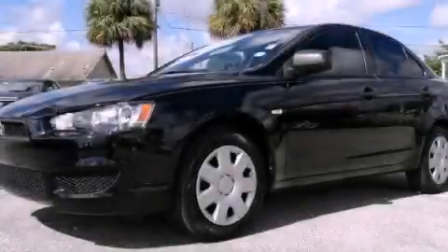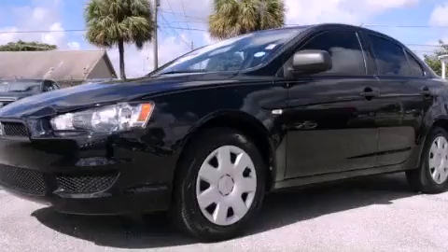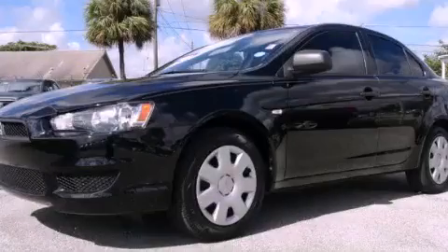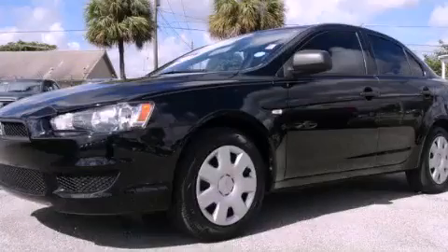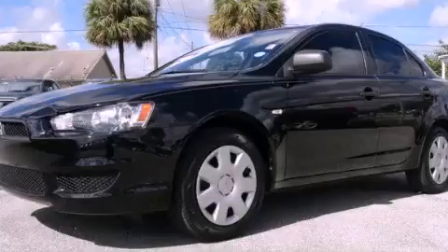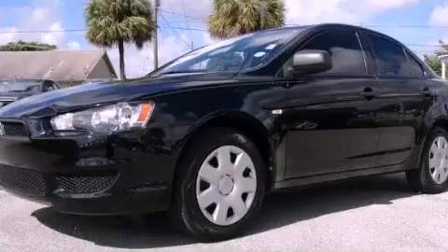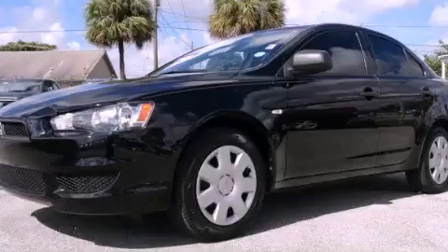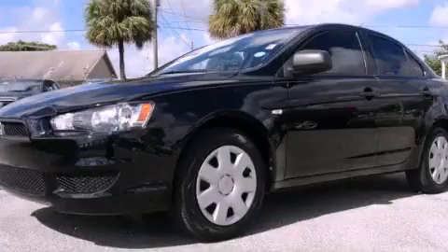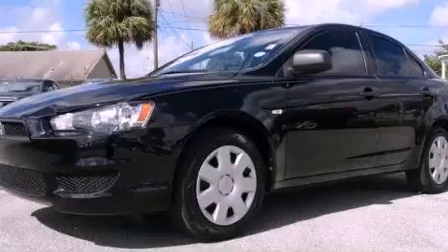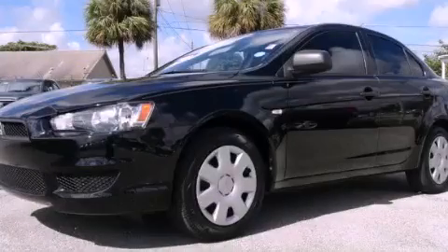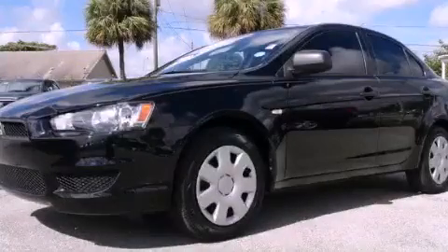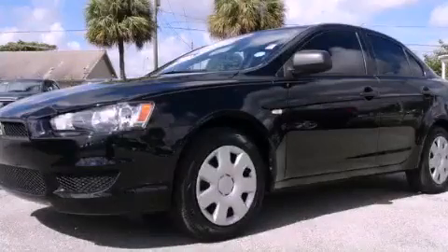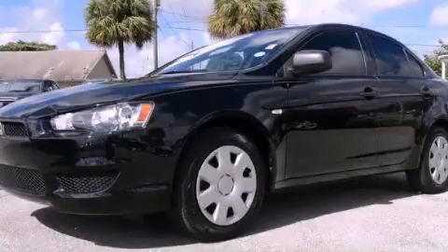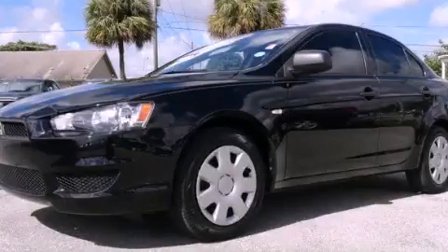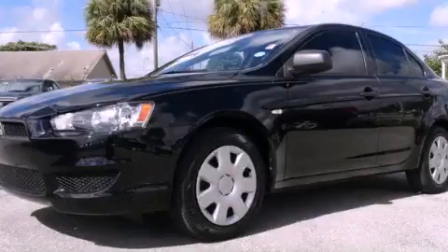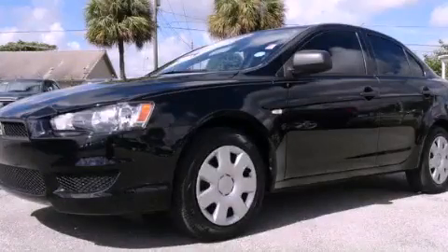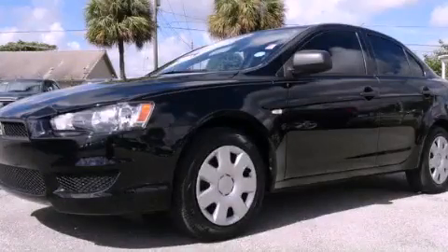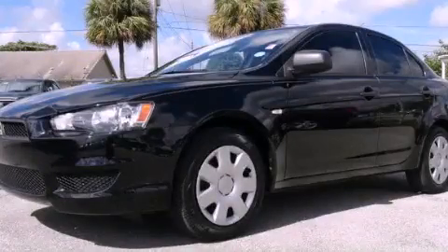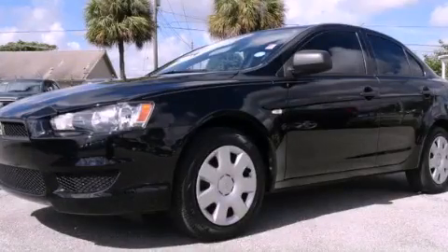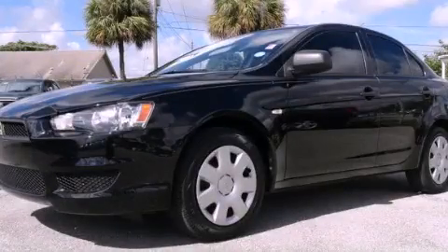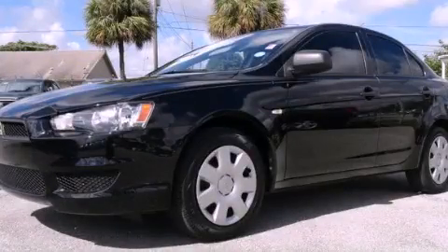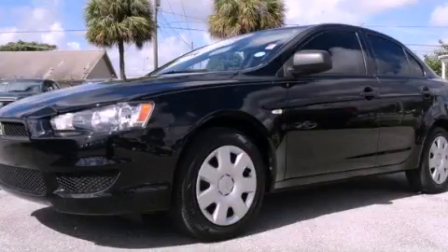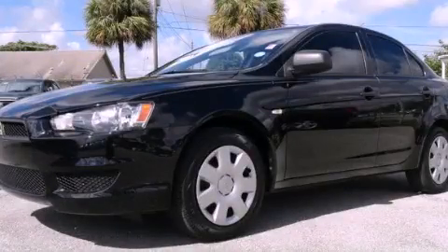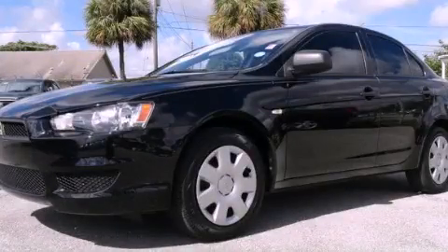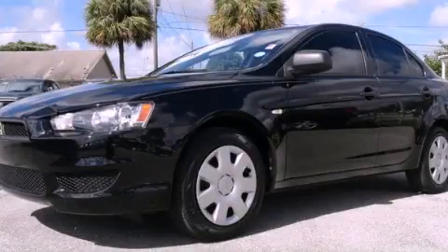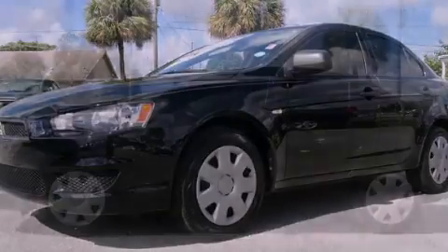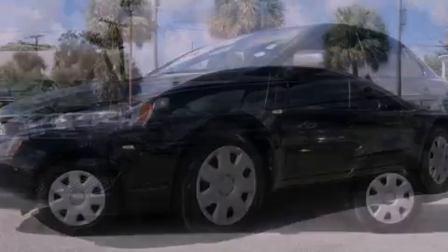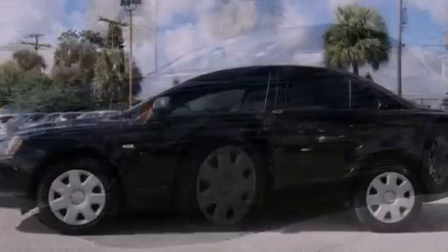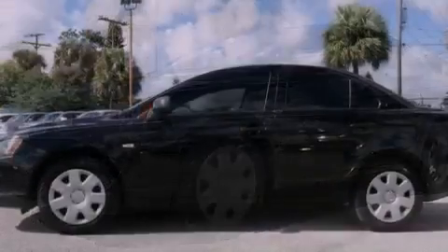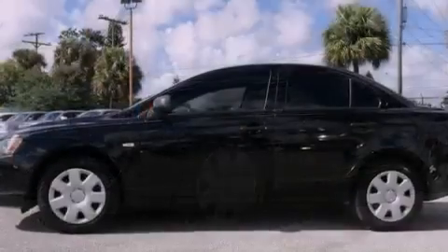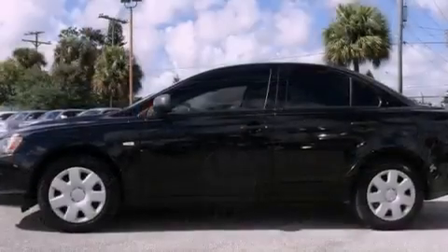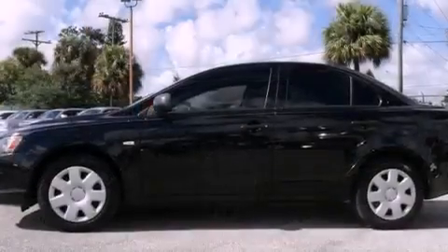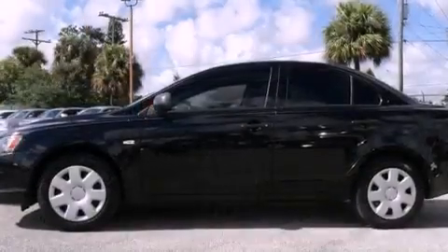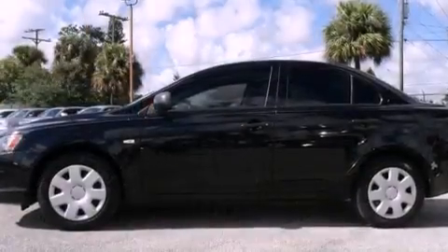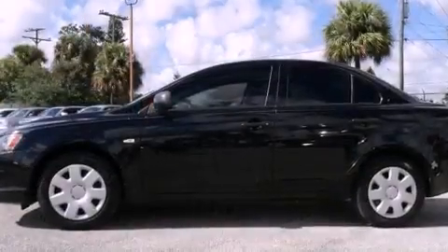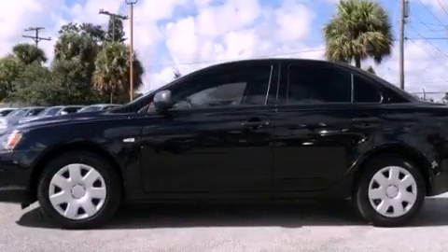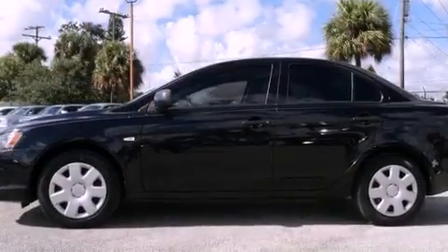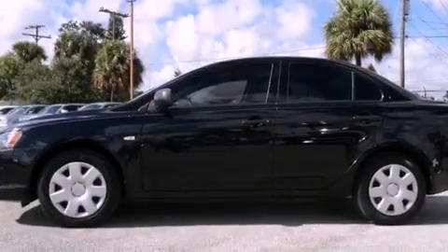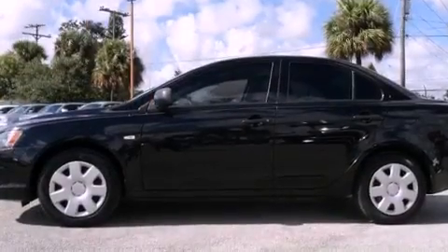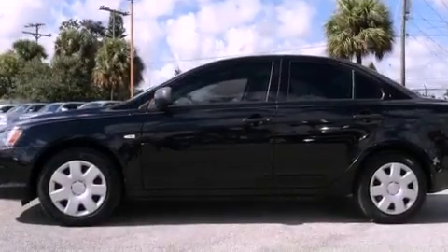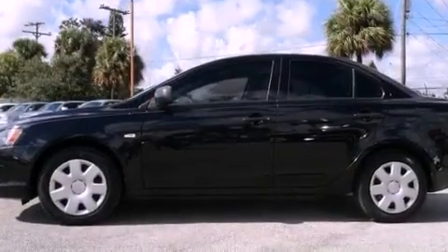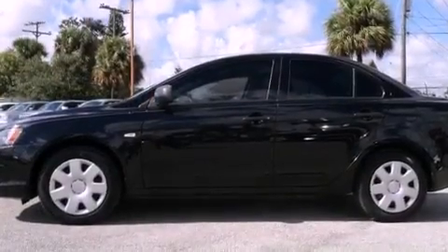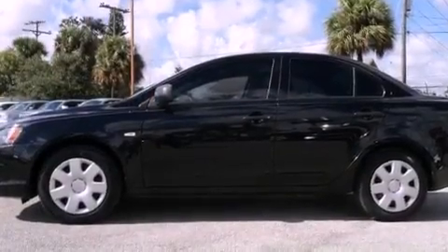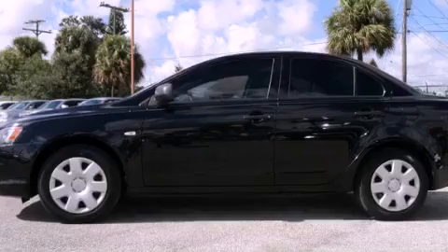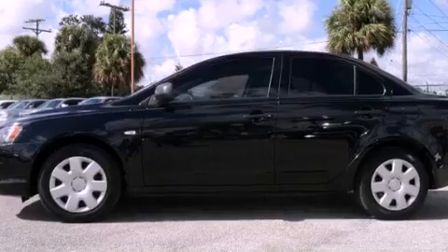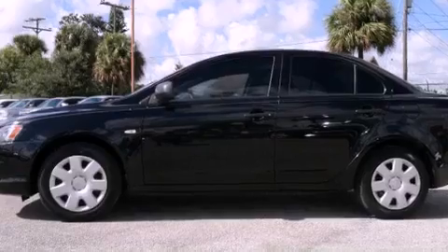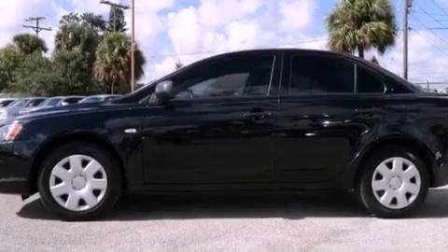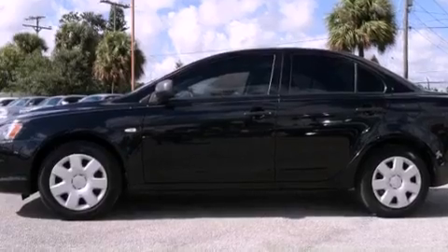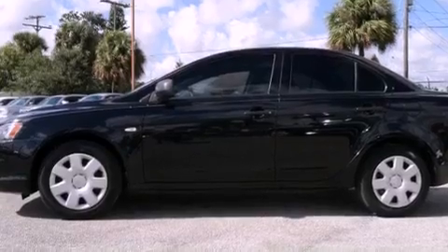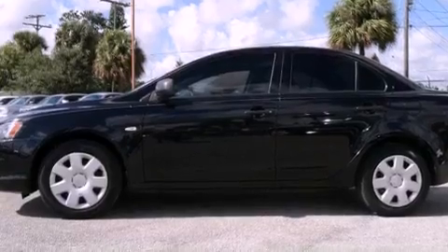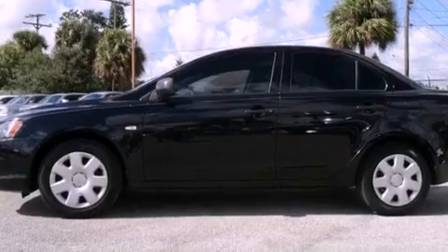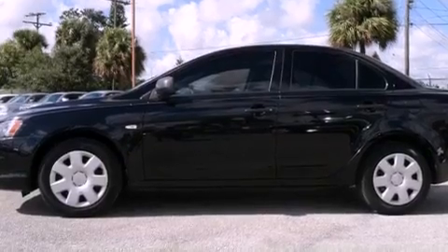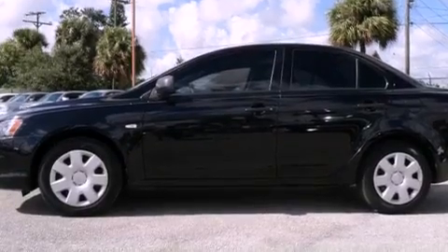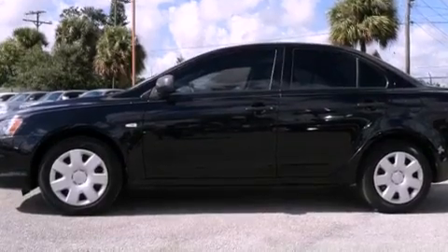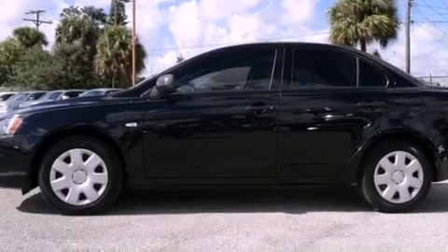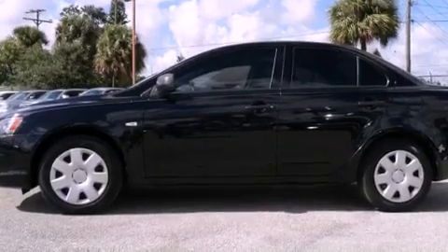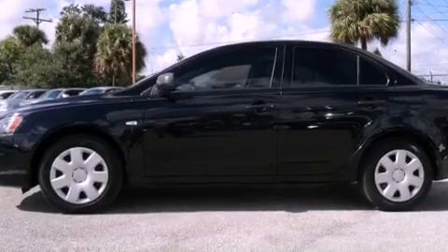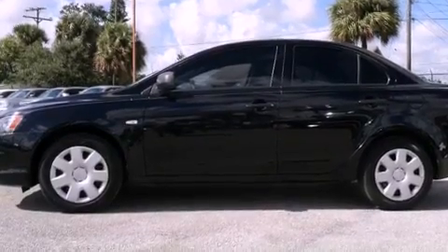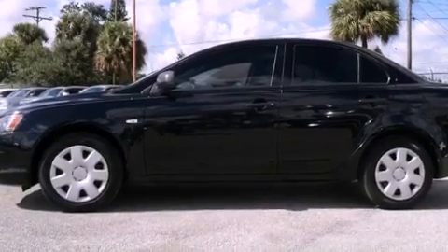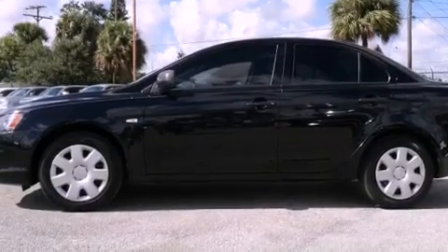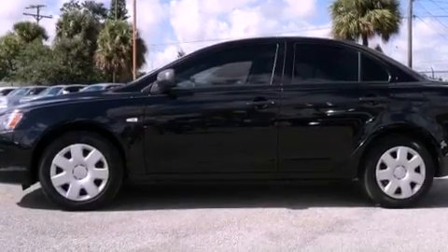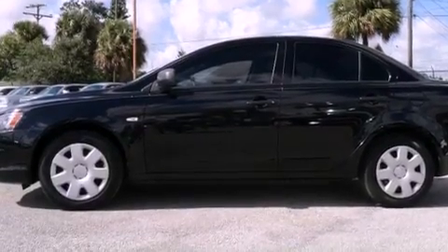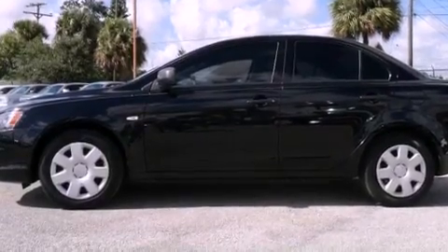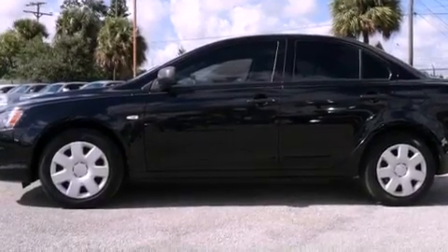This is a 2009 Mitsubishi Lancer. It features a four-cylinder engine and a continuous variable transmission.